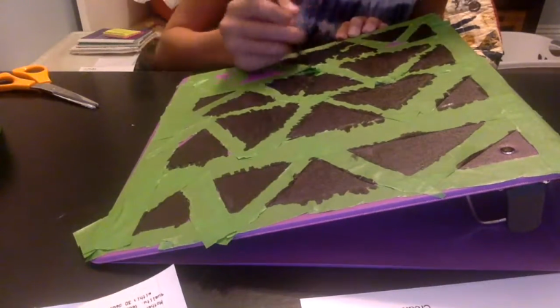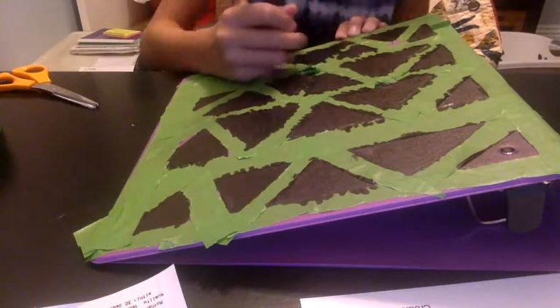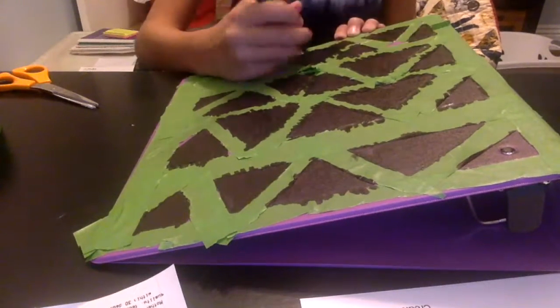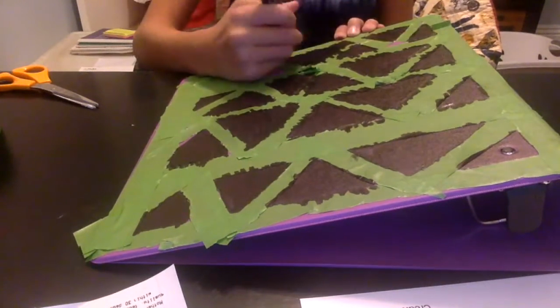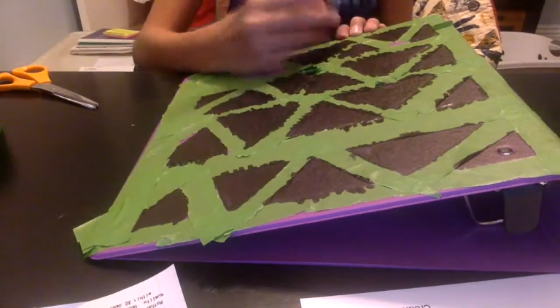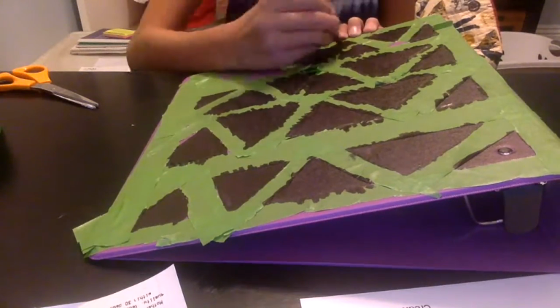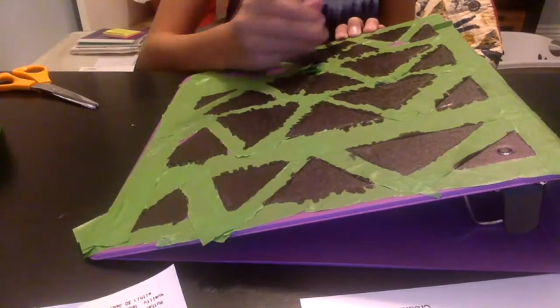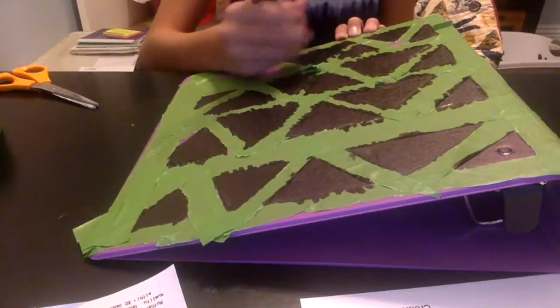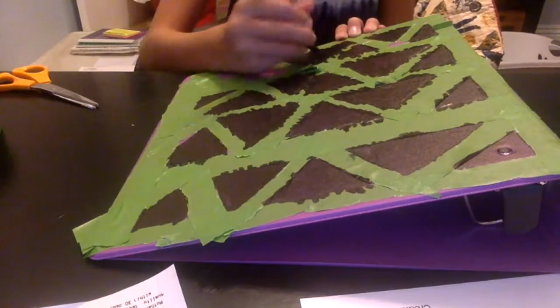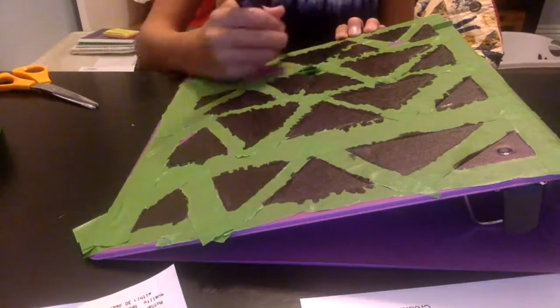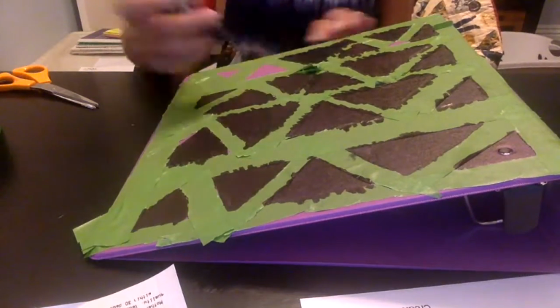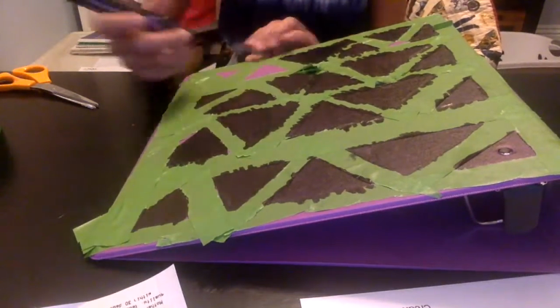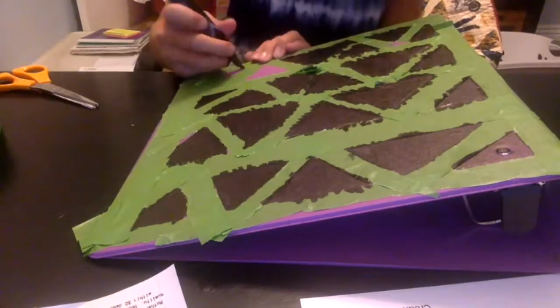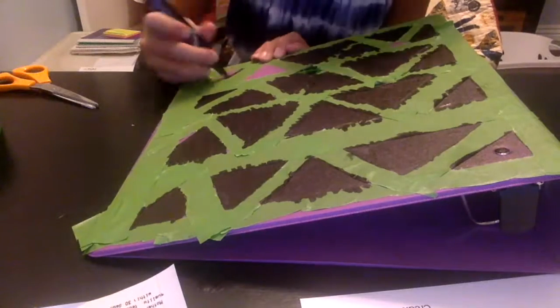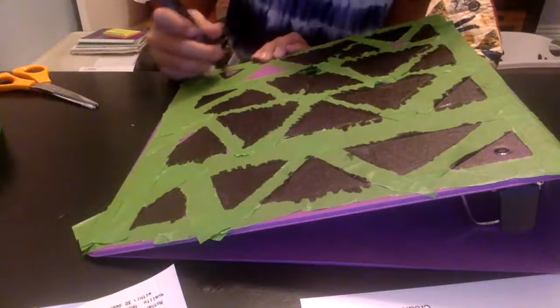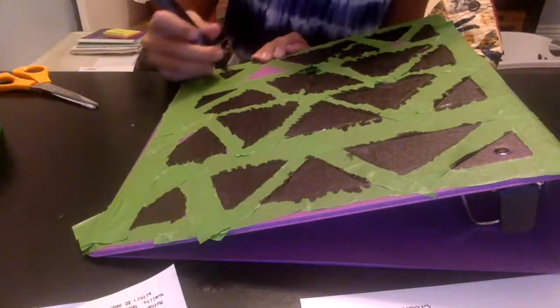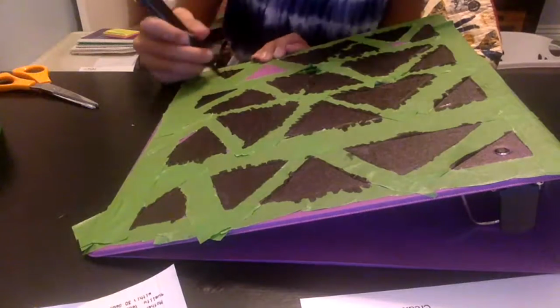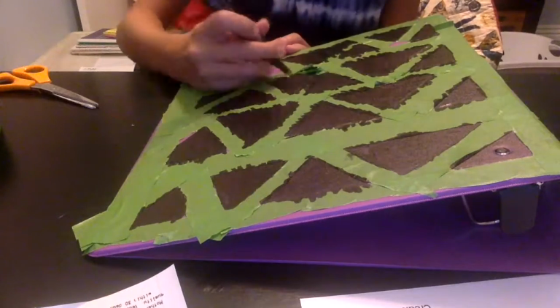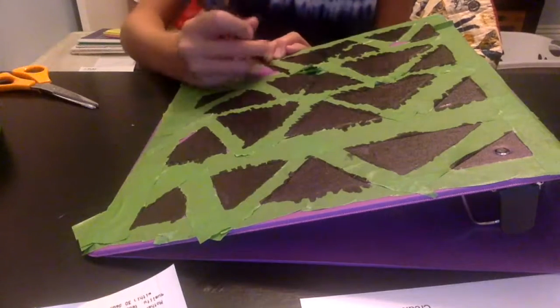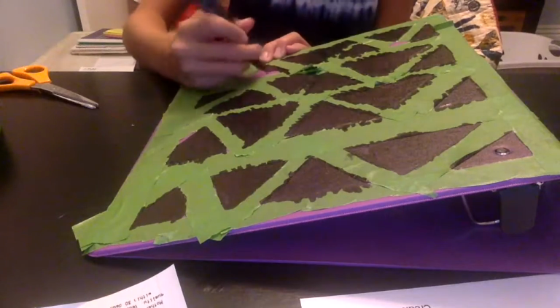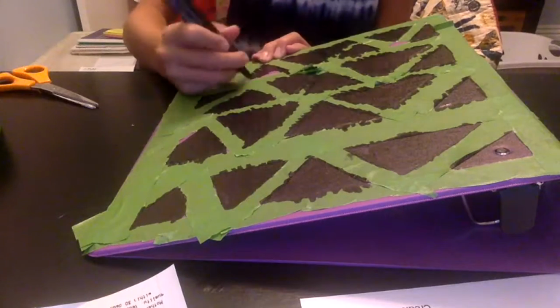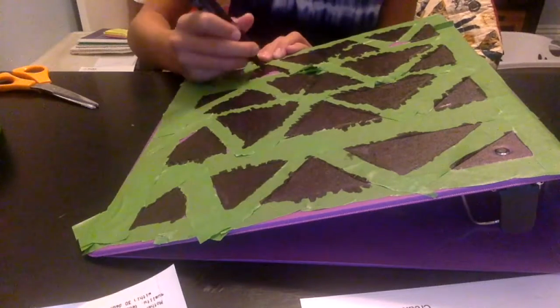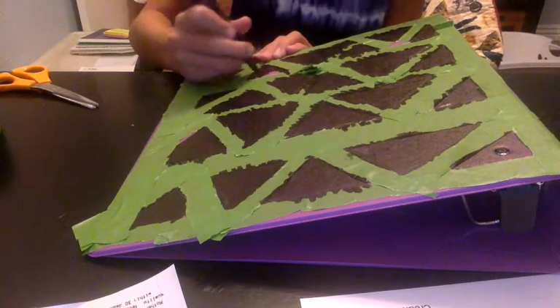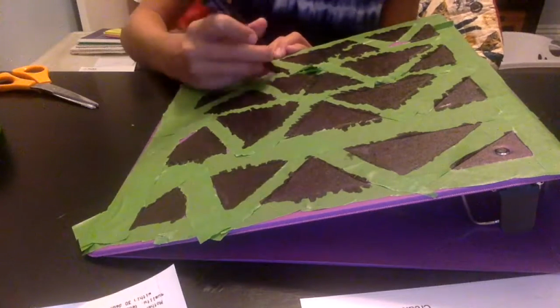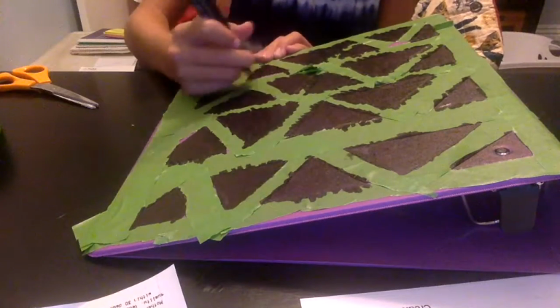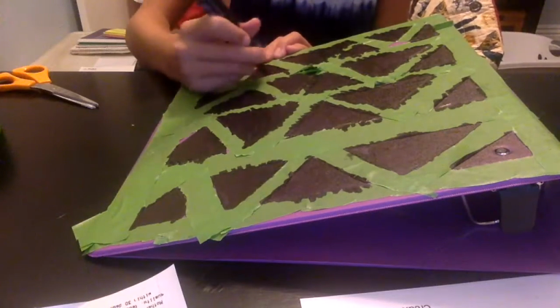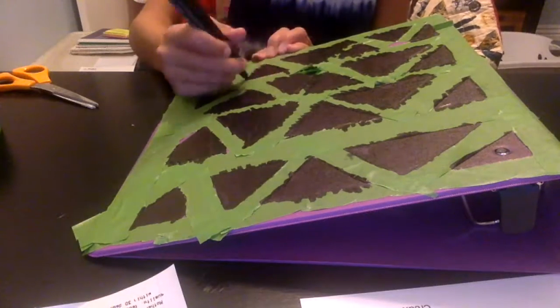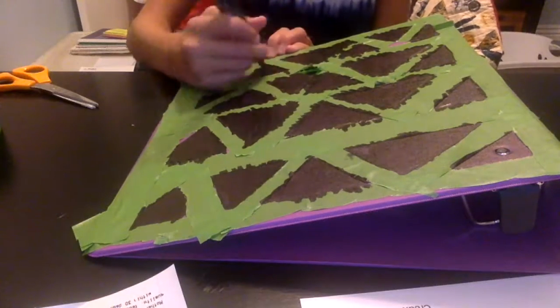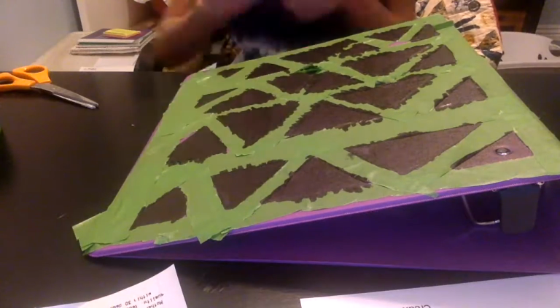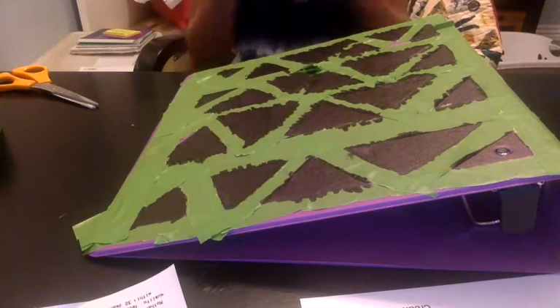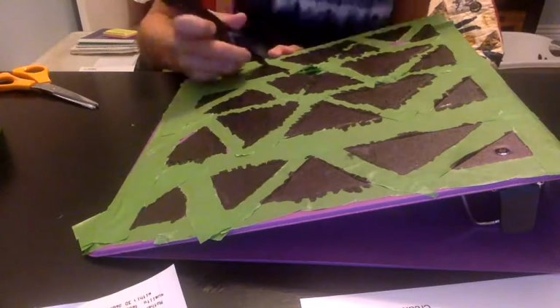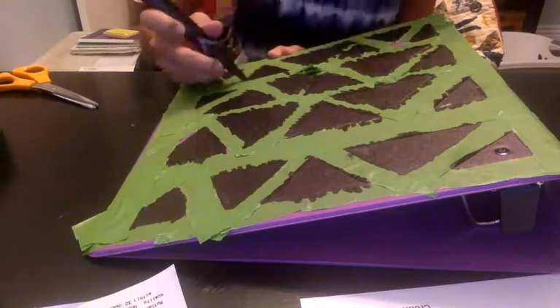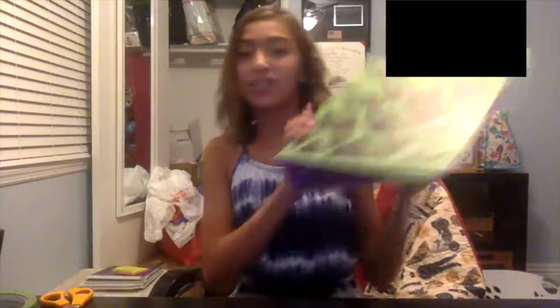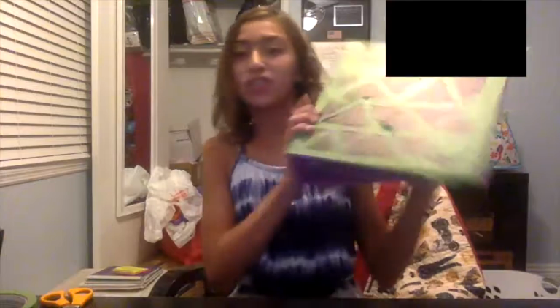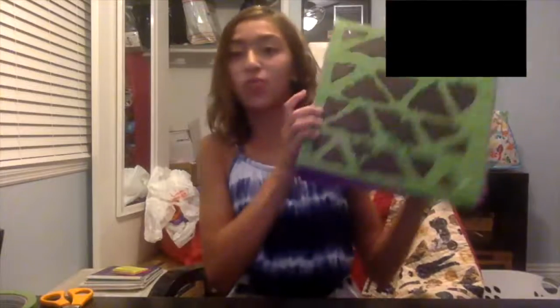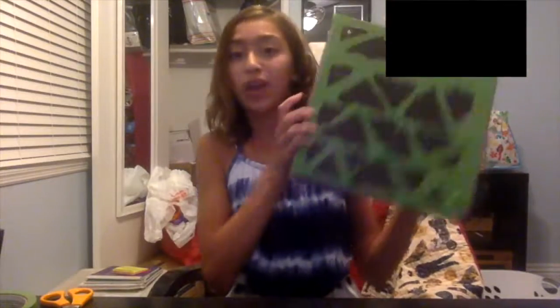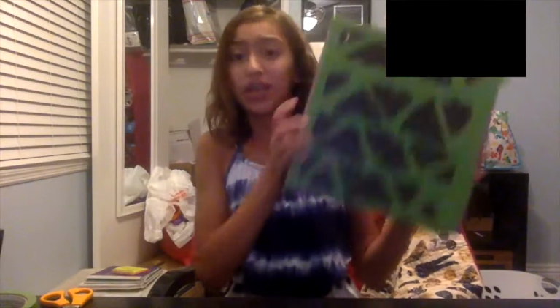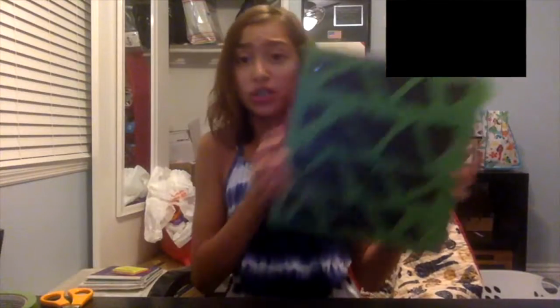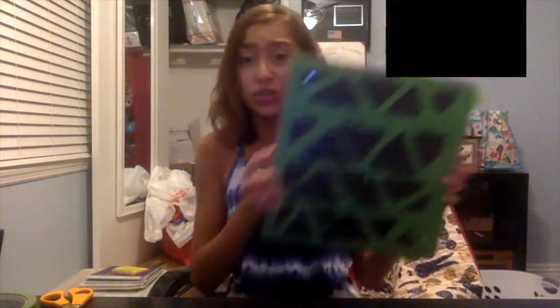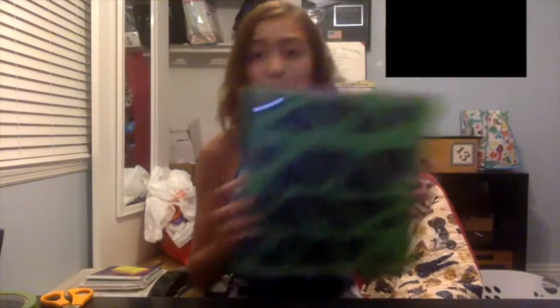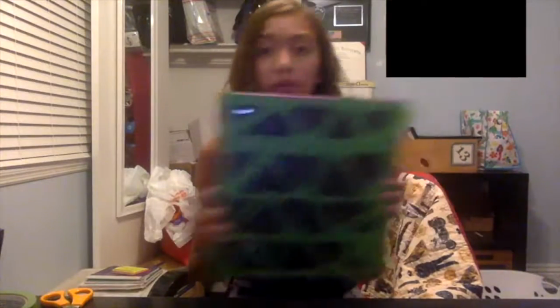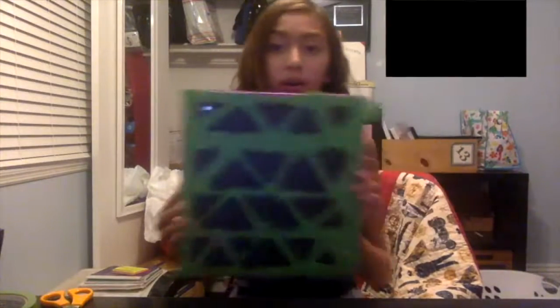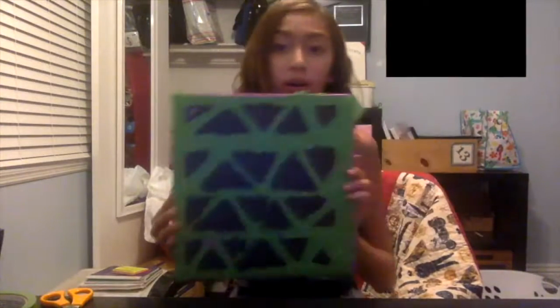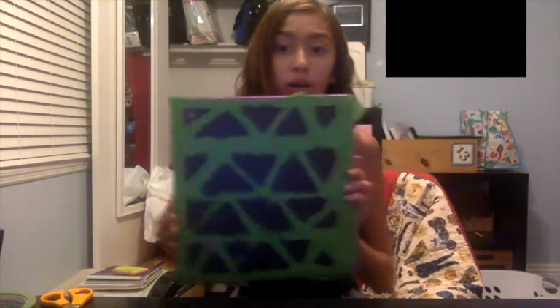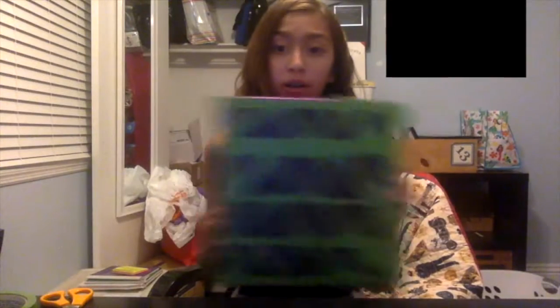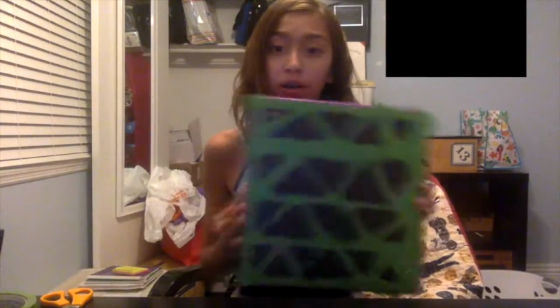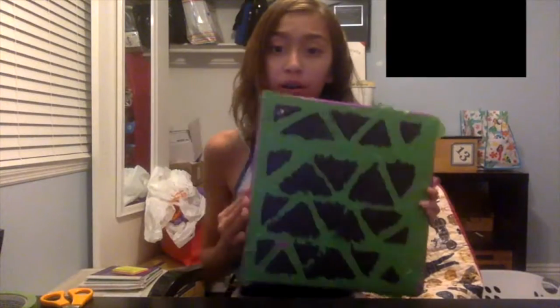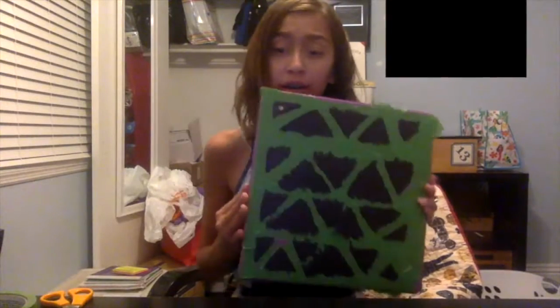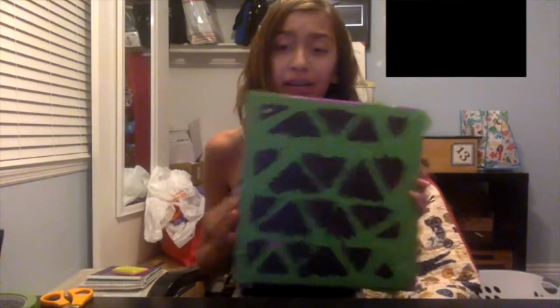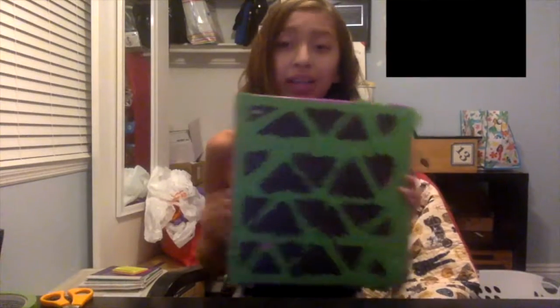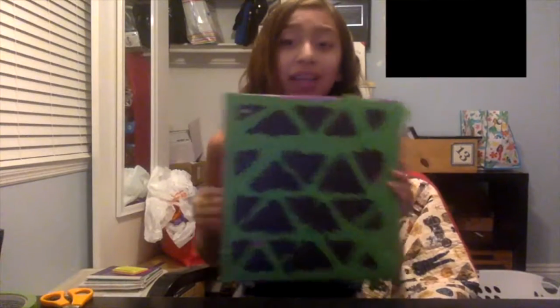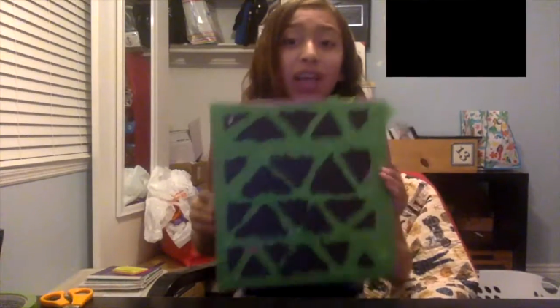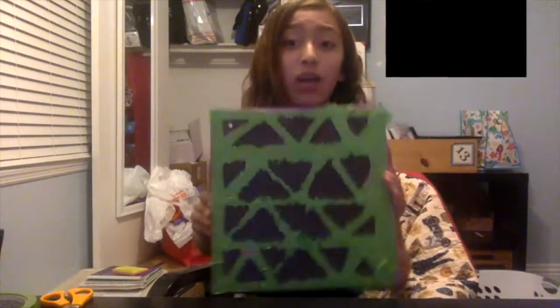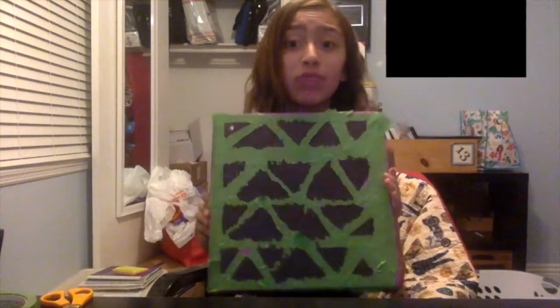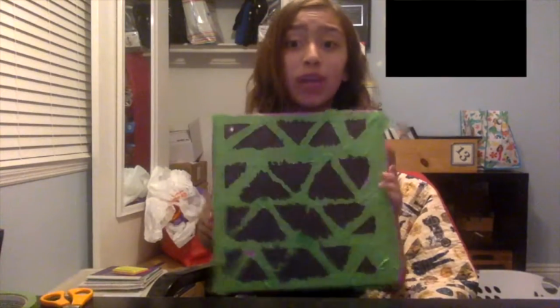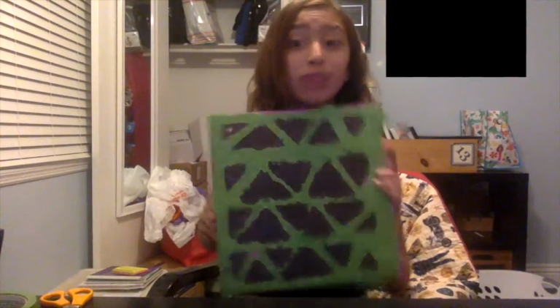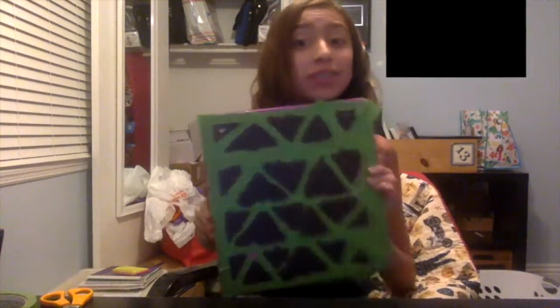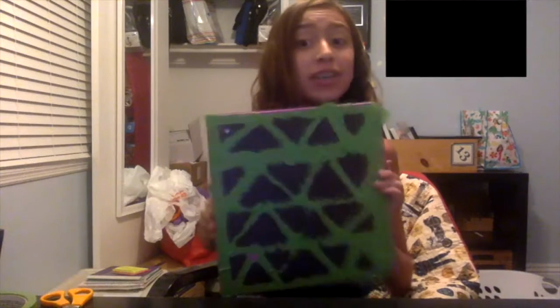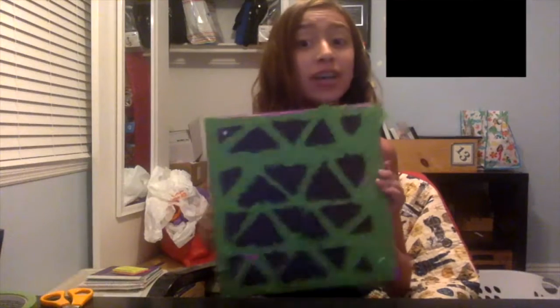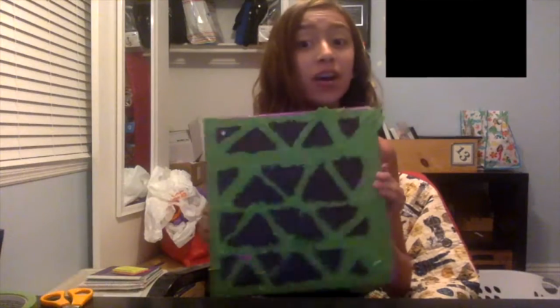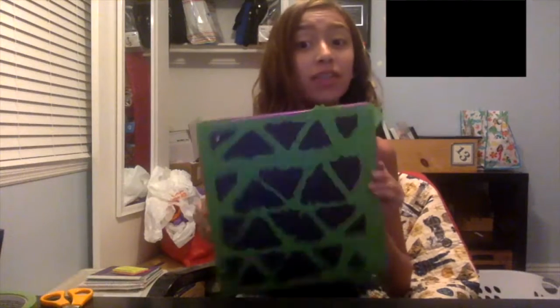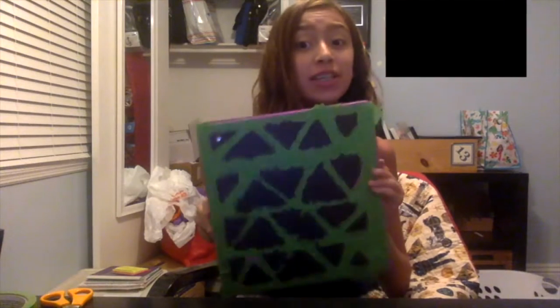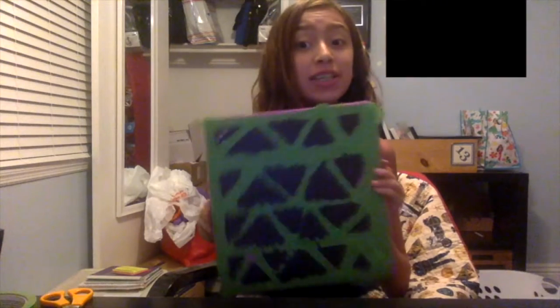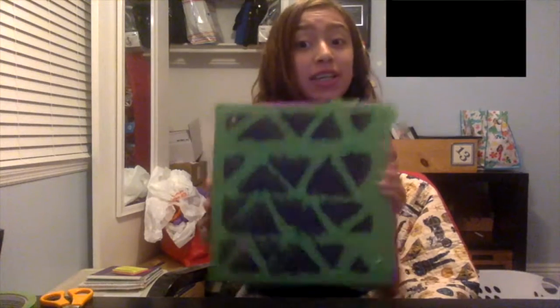So I drew it all on. Now time to take off the tape.